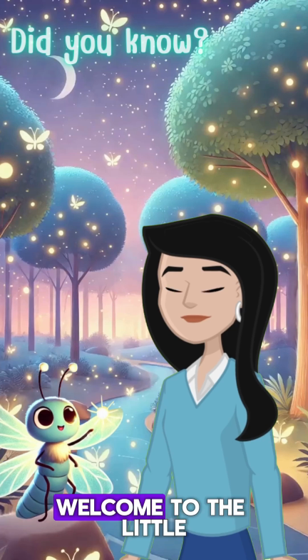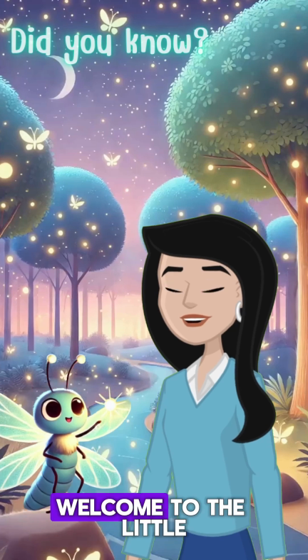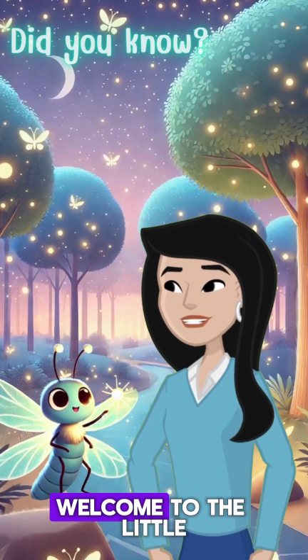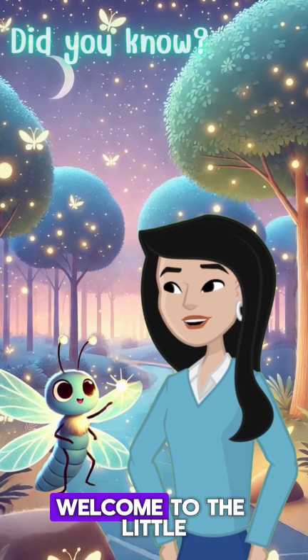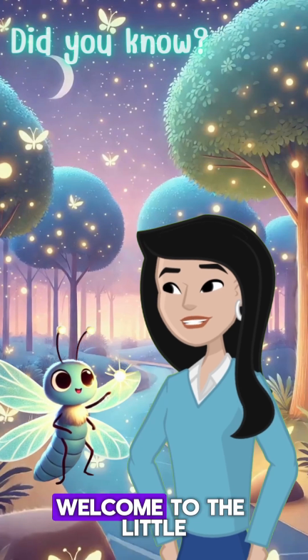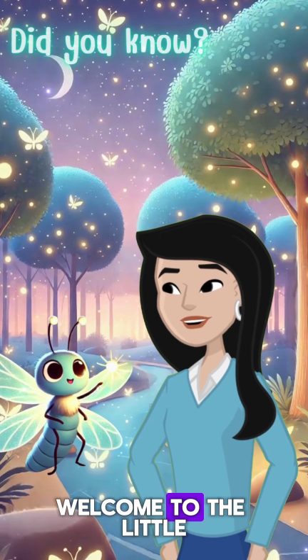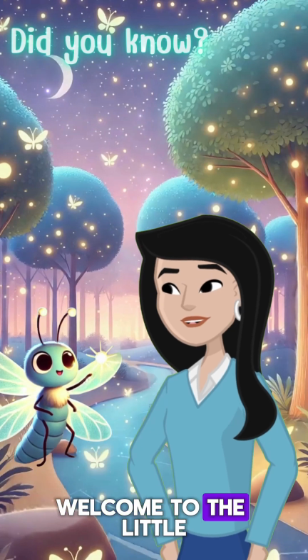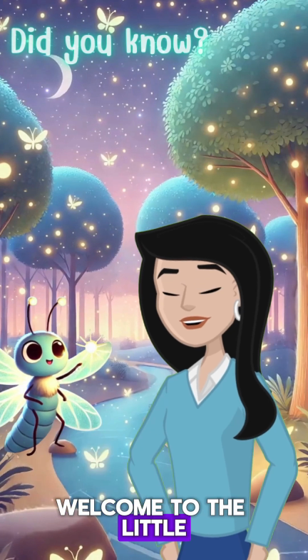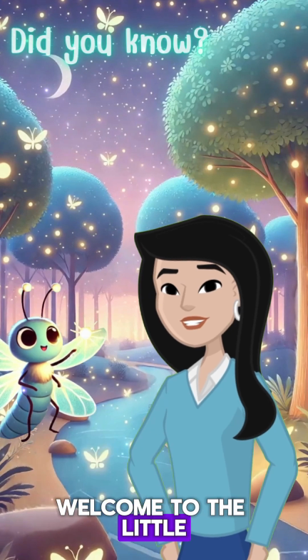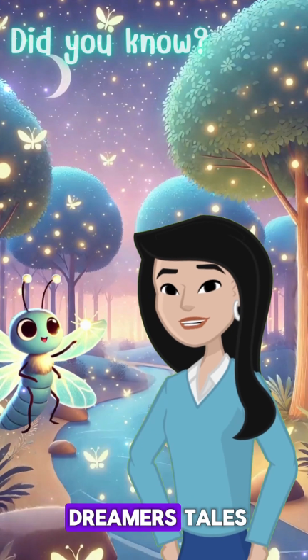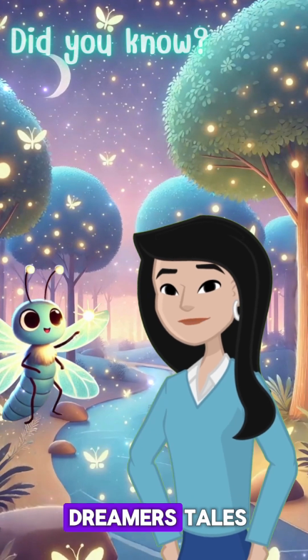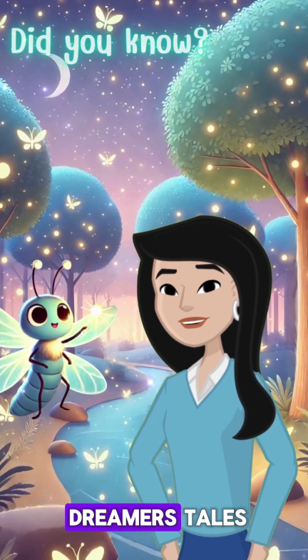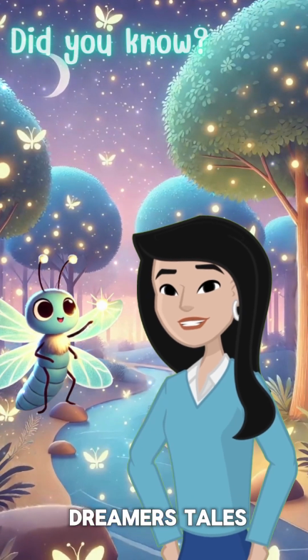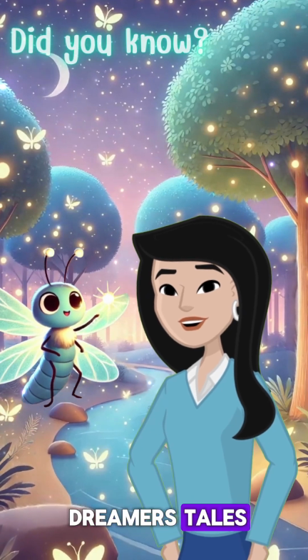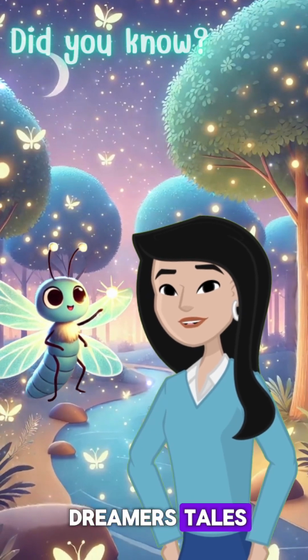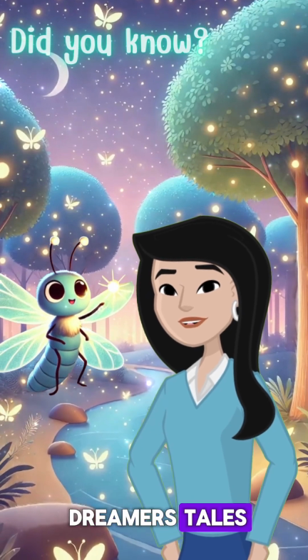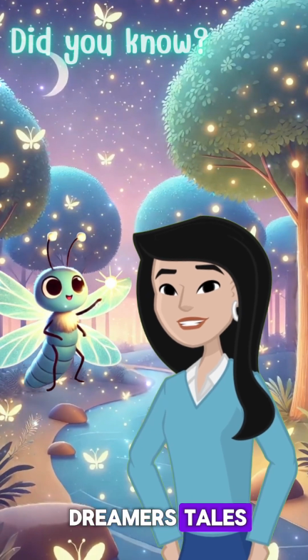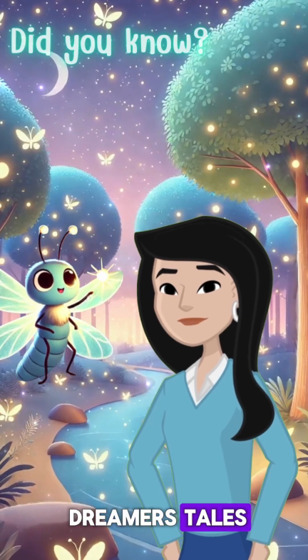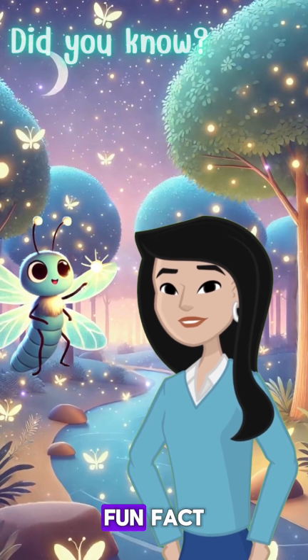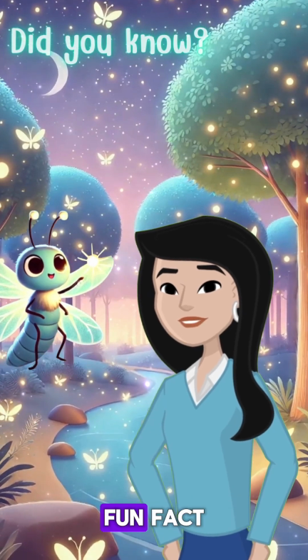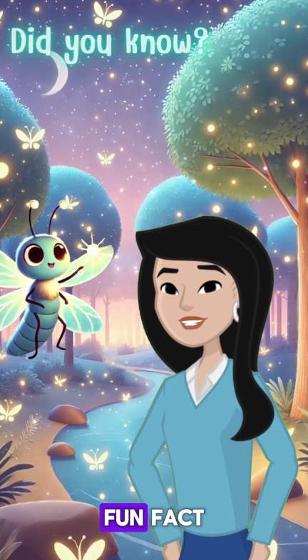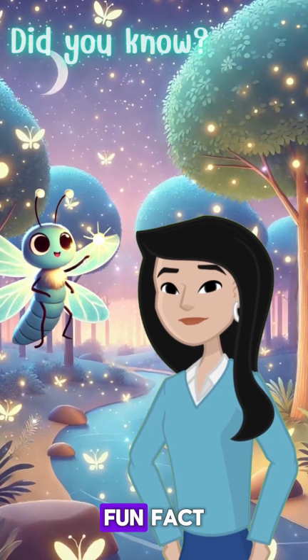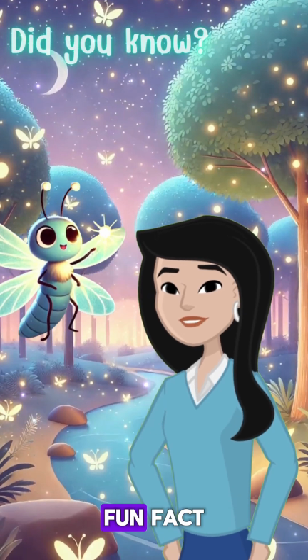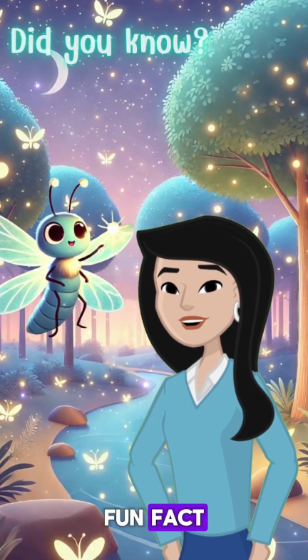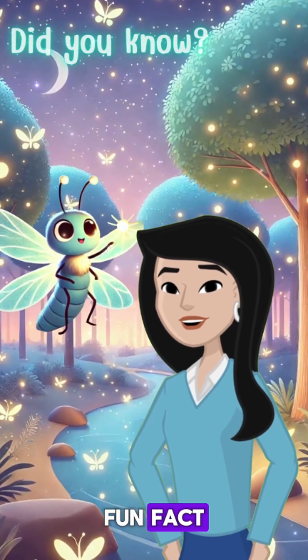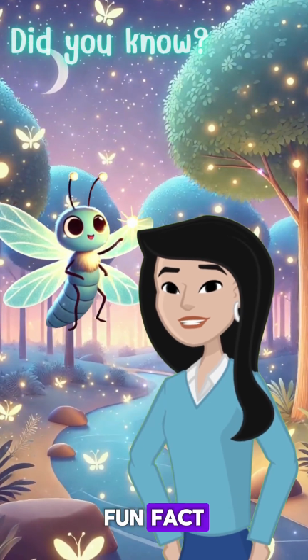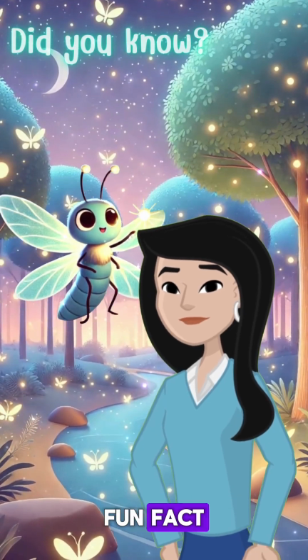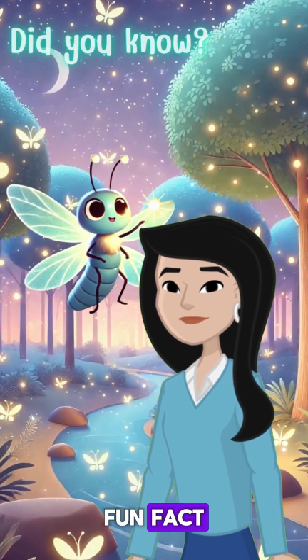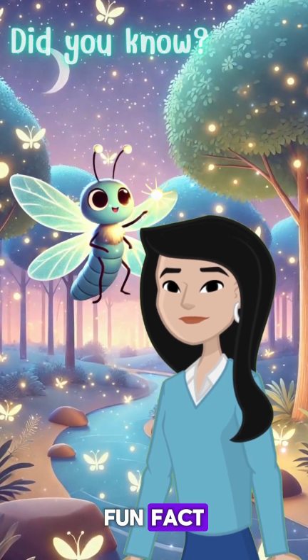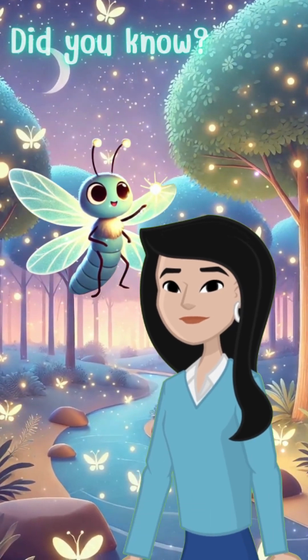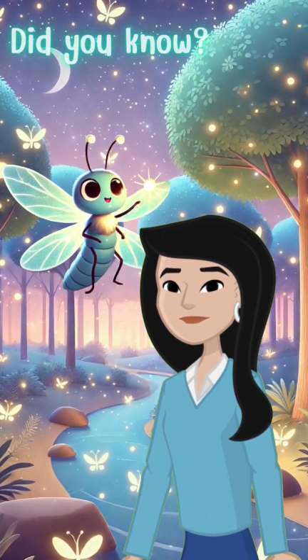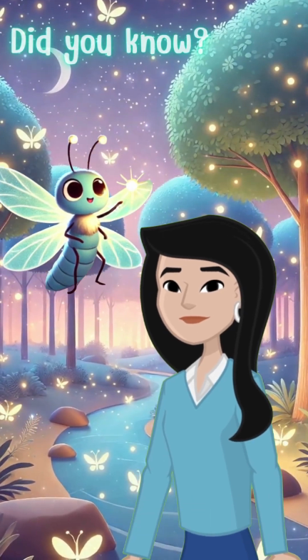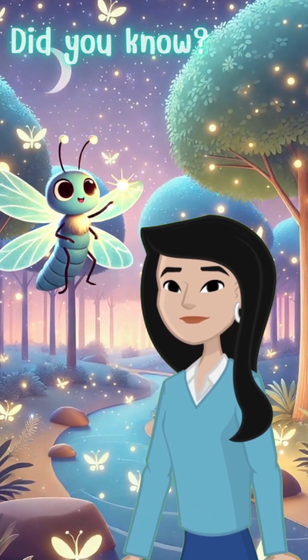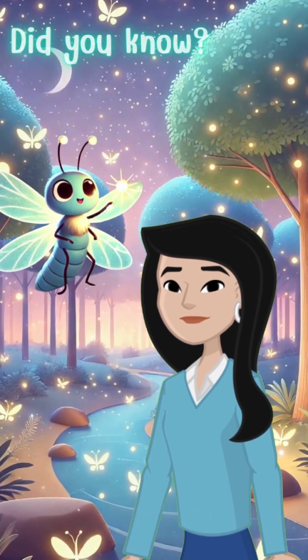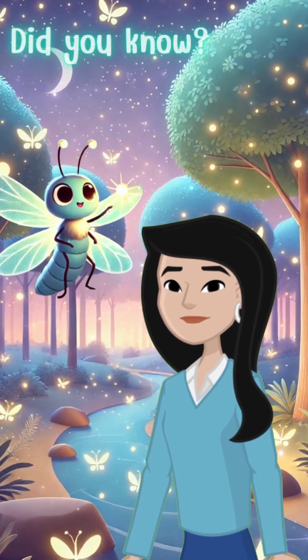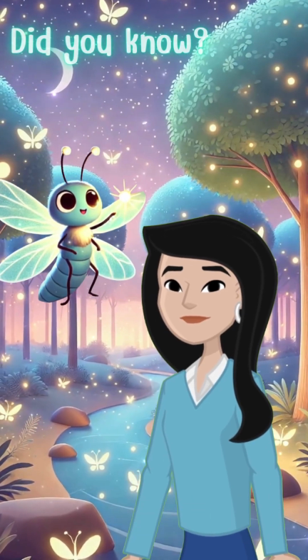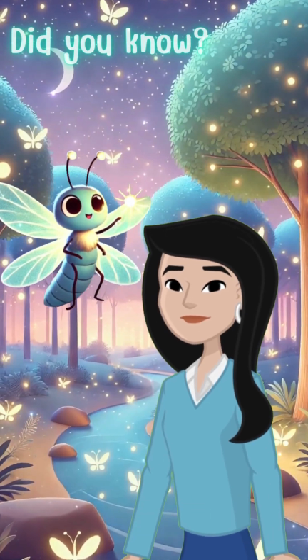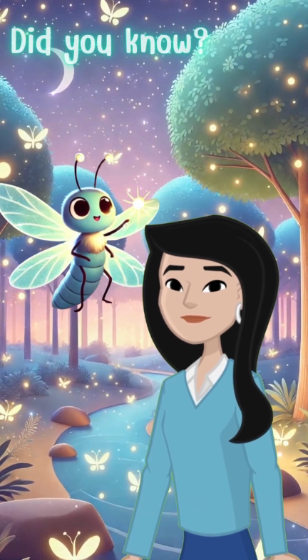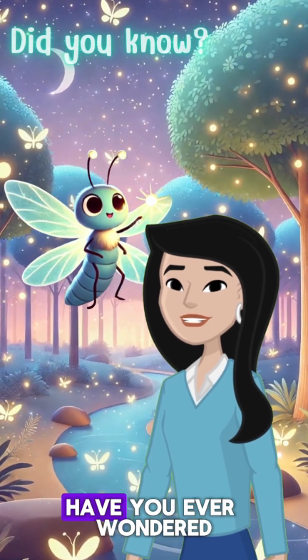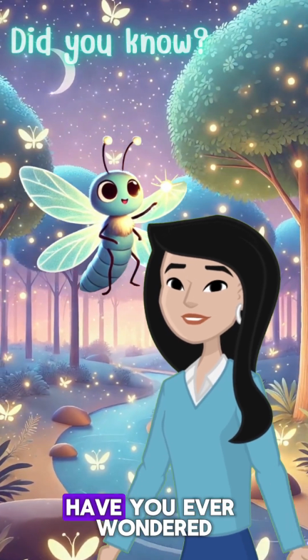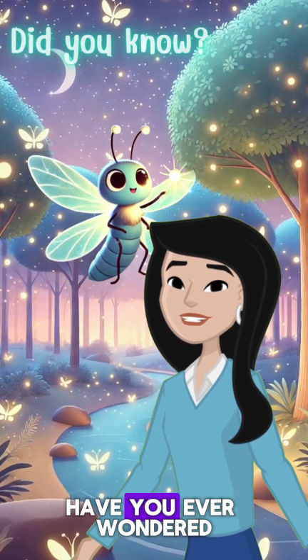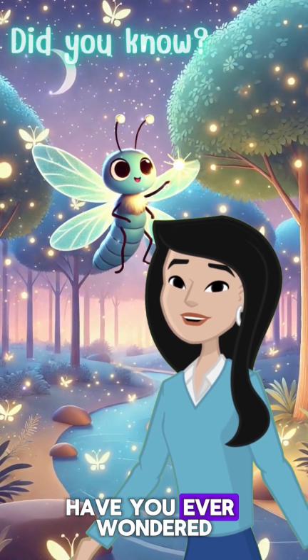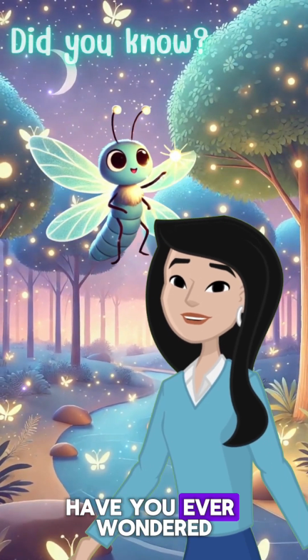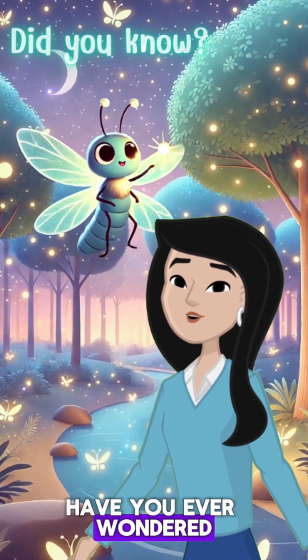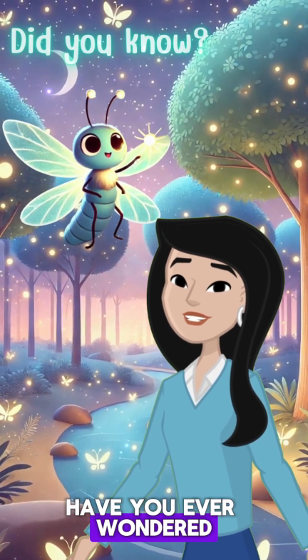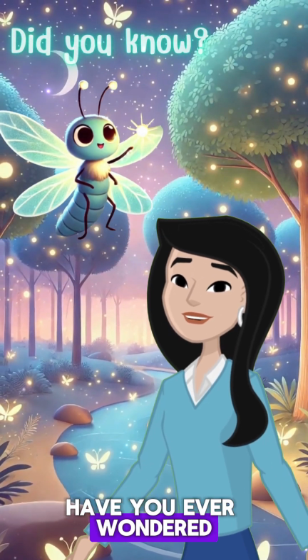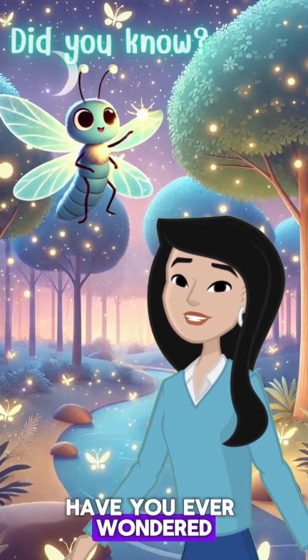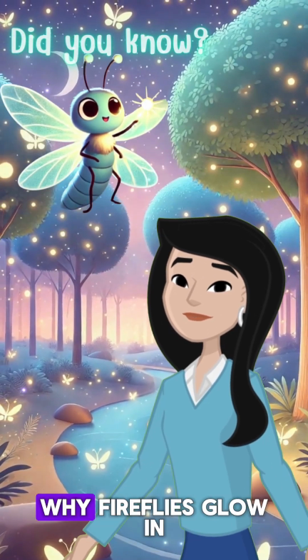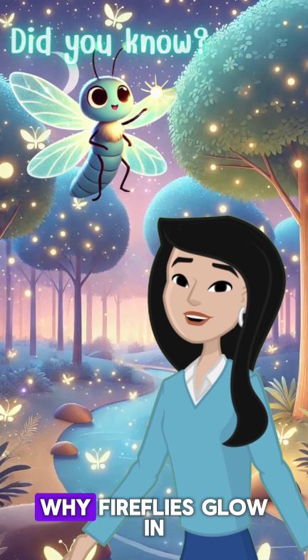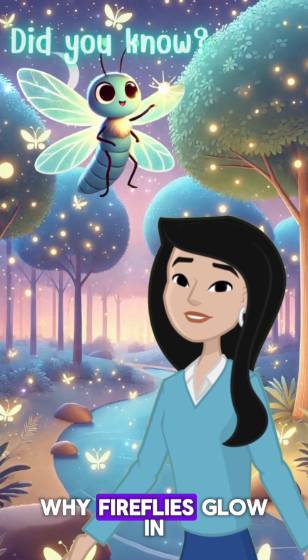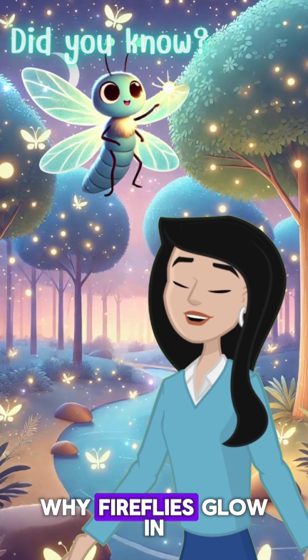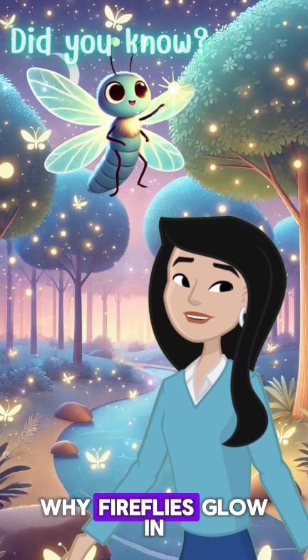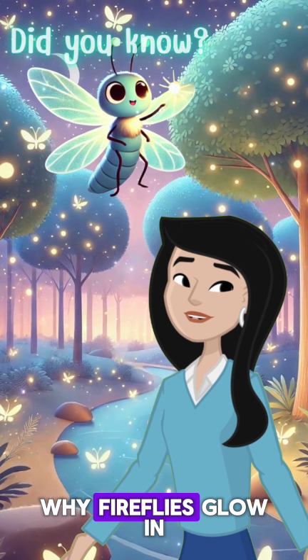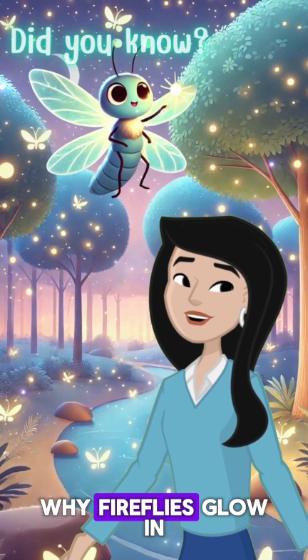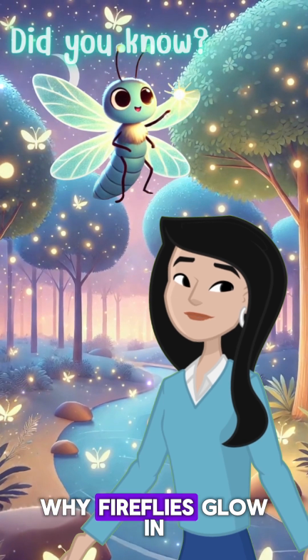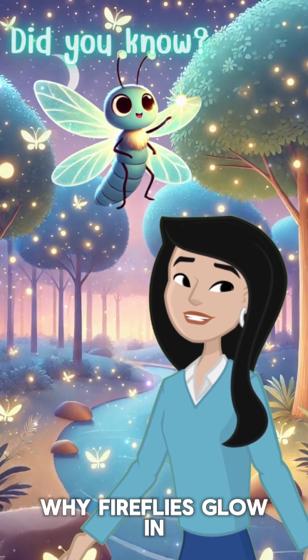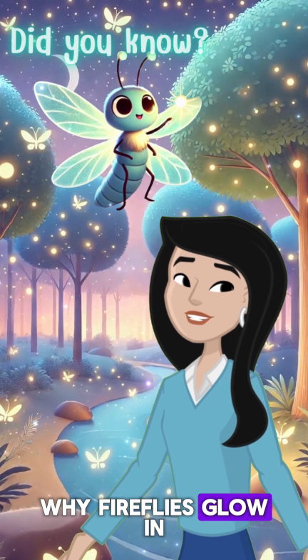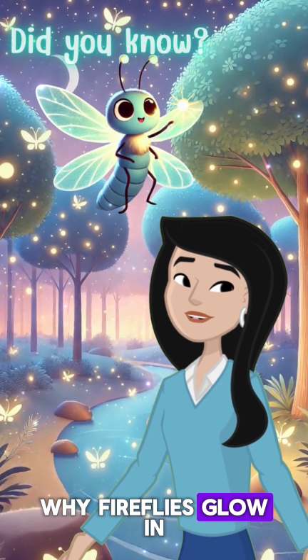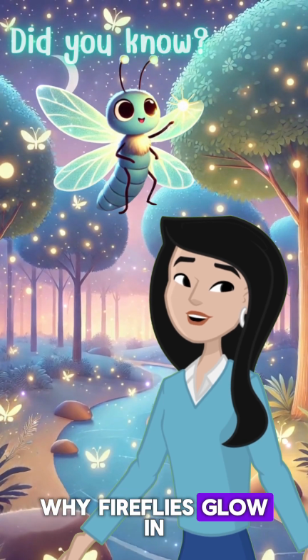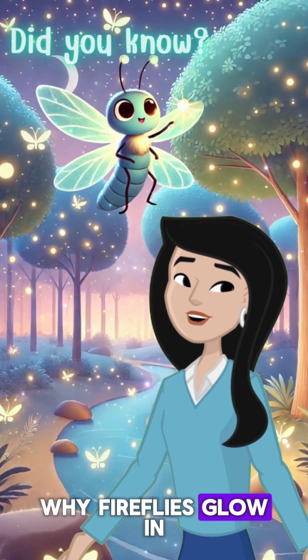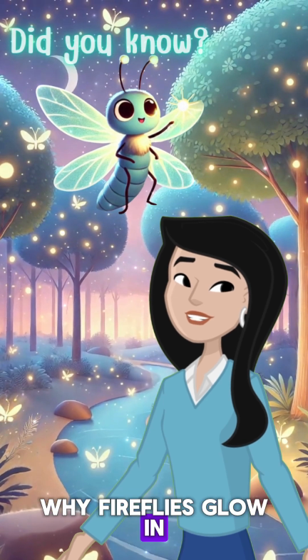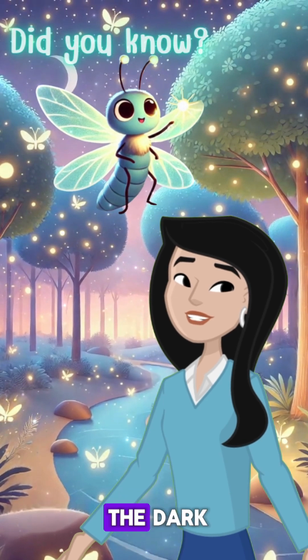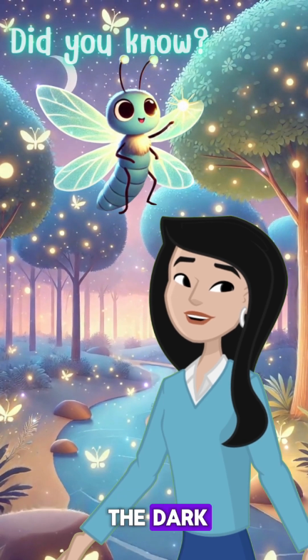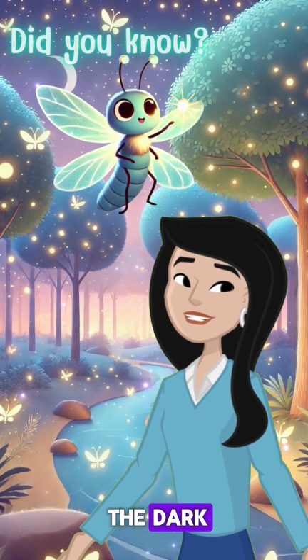Welcome to The Little Dreamer's Tale's Fun Fact. Have you ever wondered why fireflies glow in the dark?